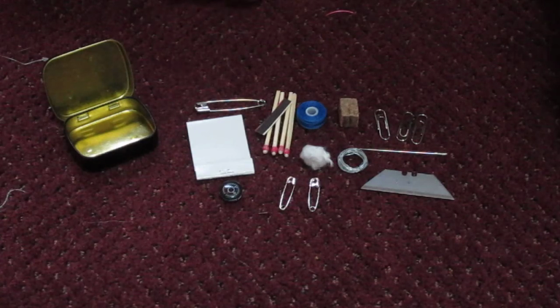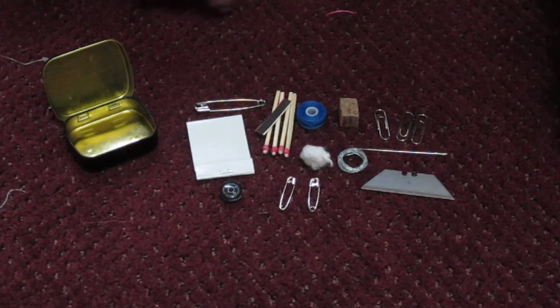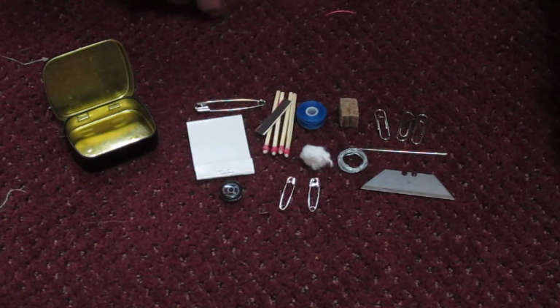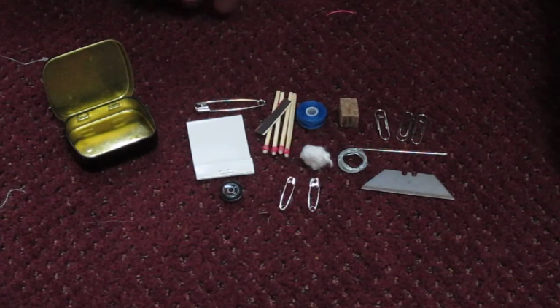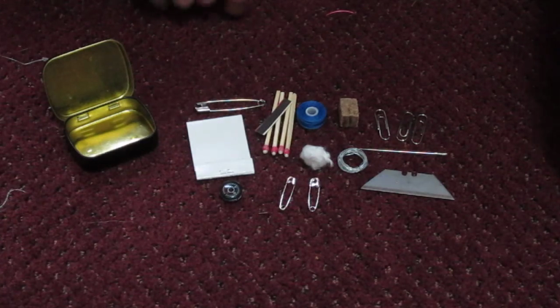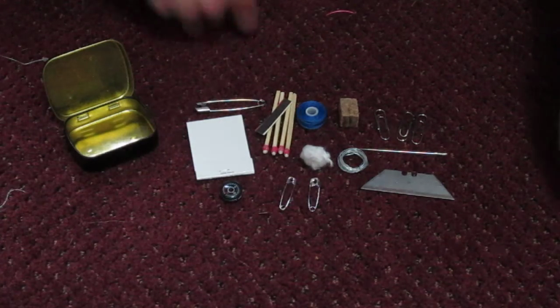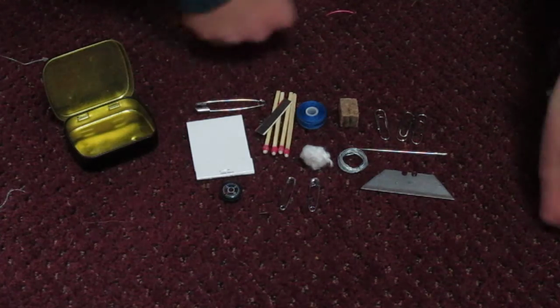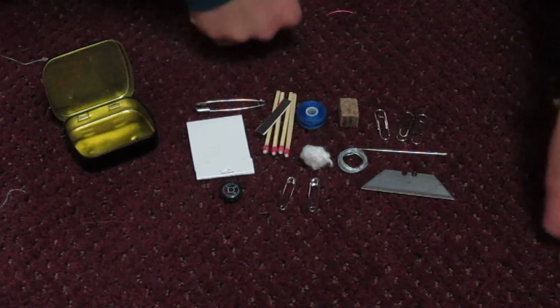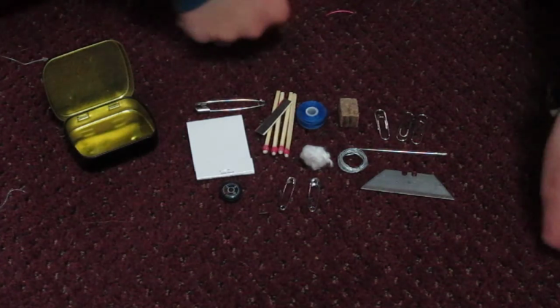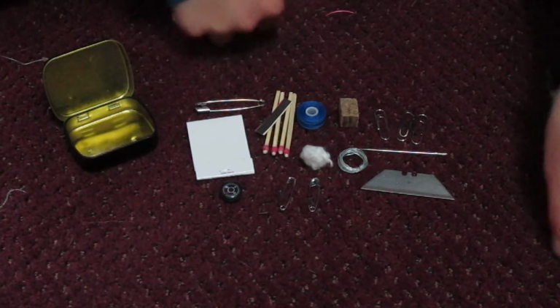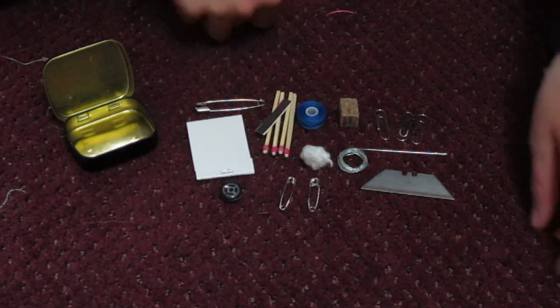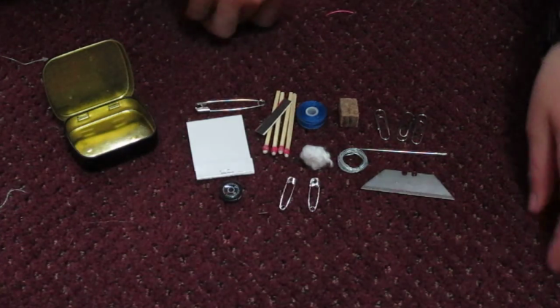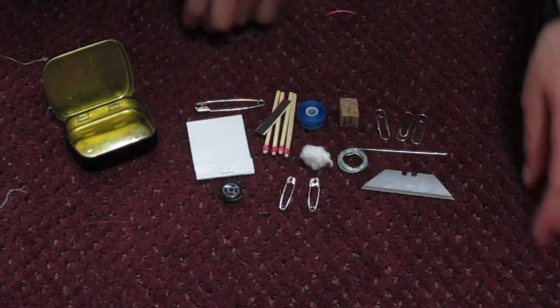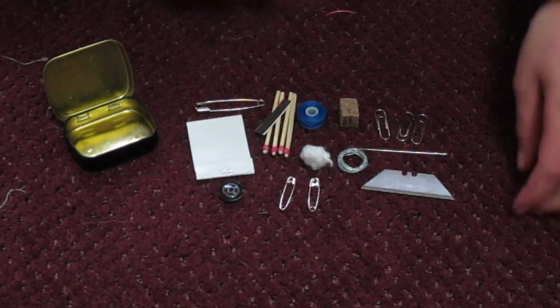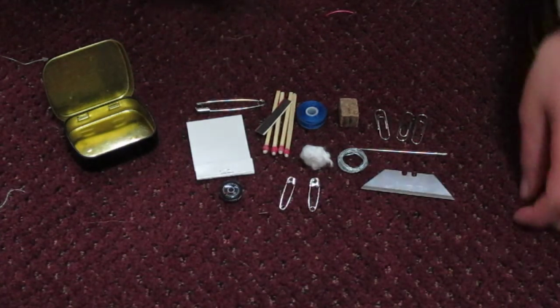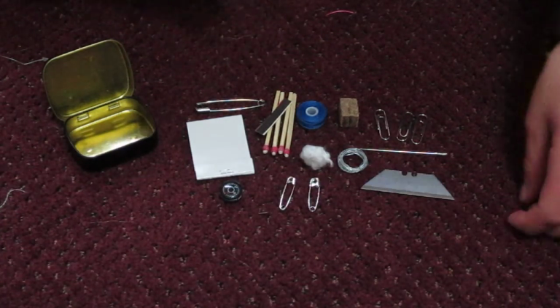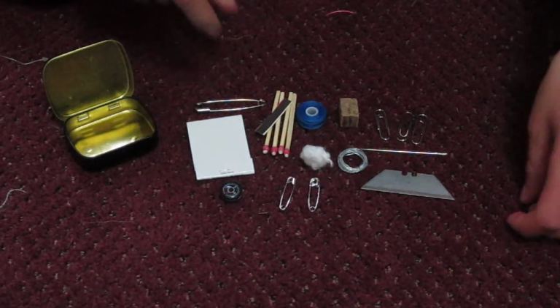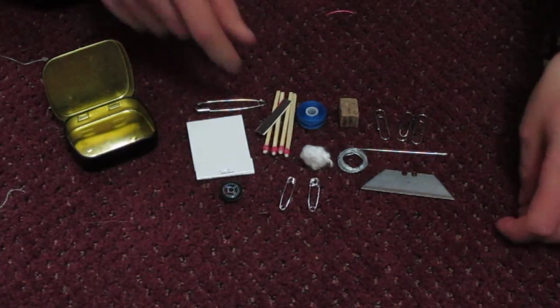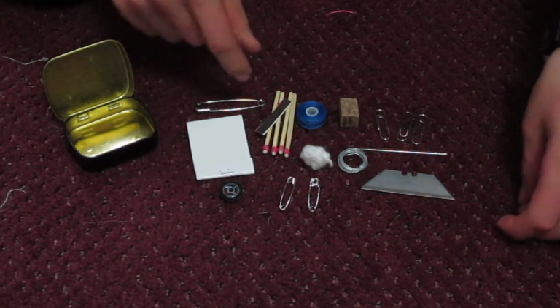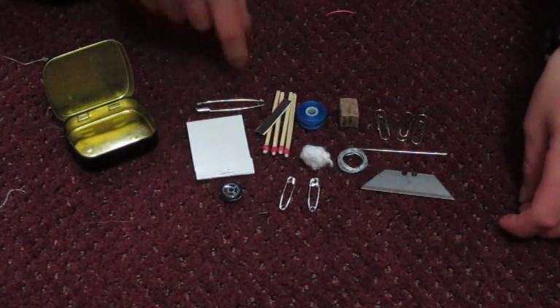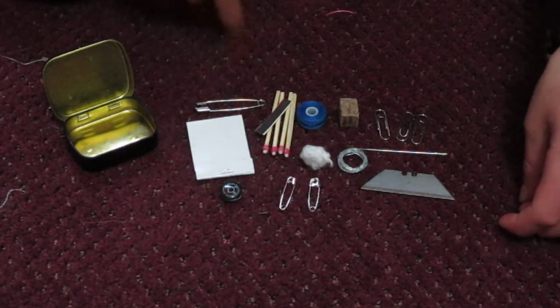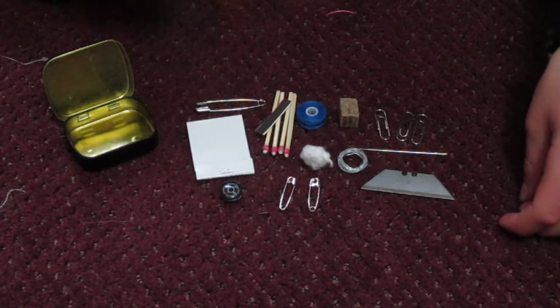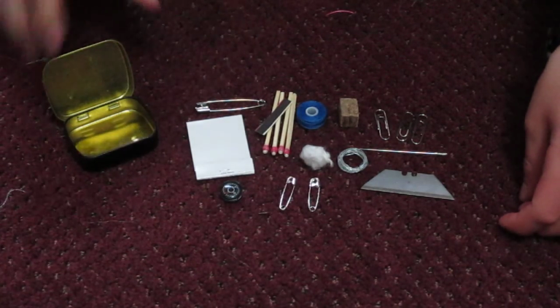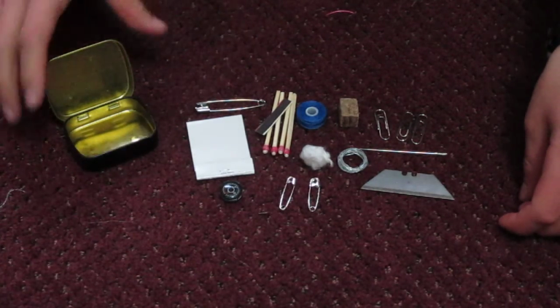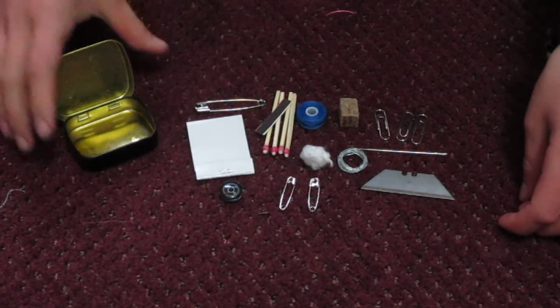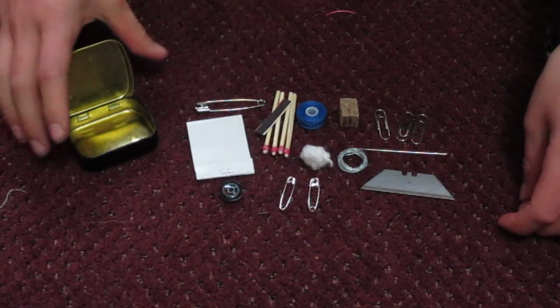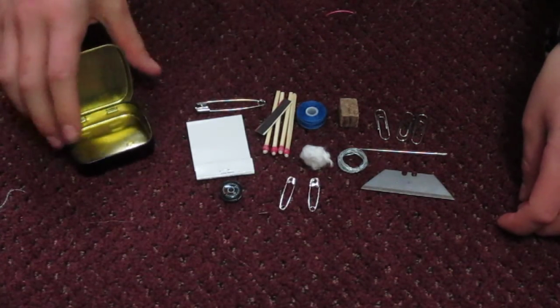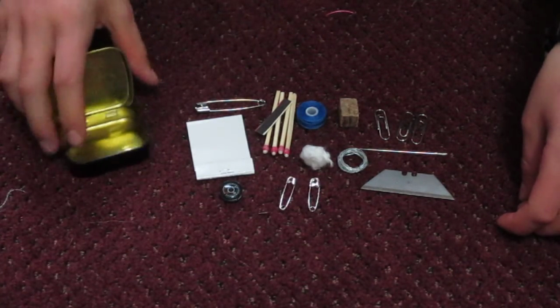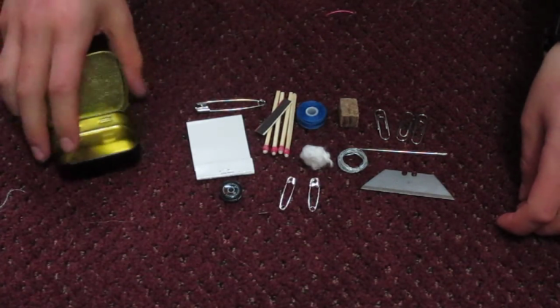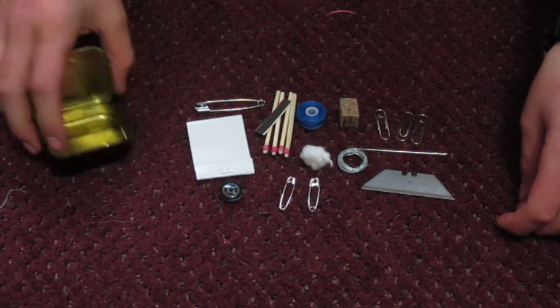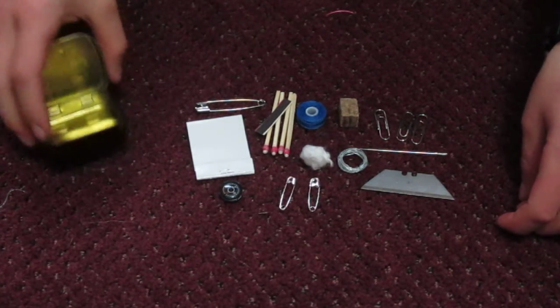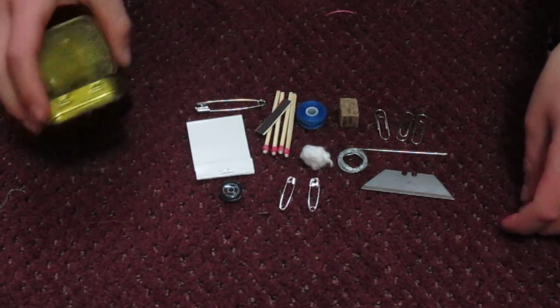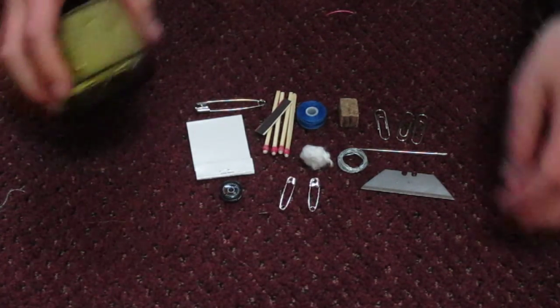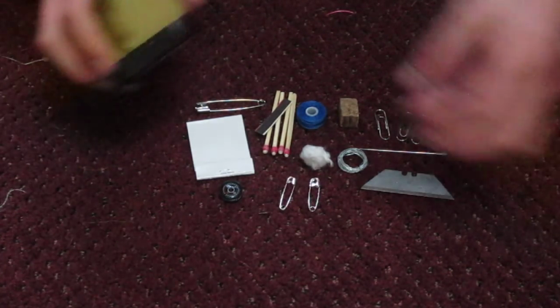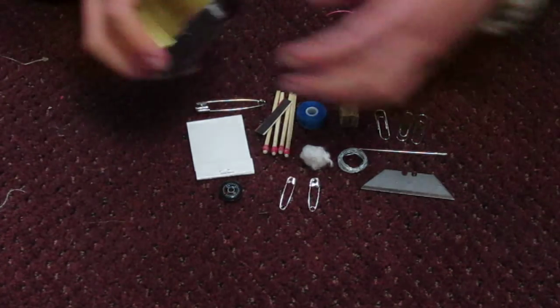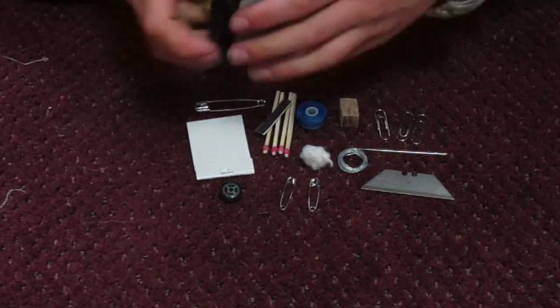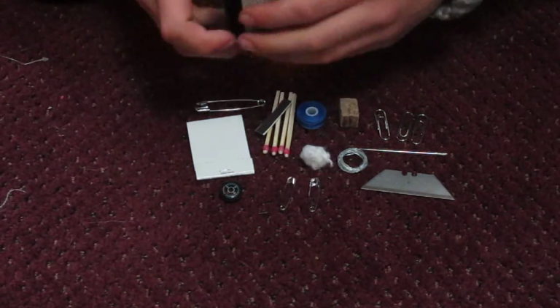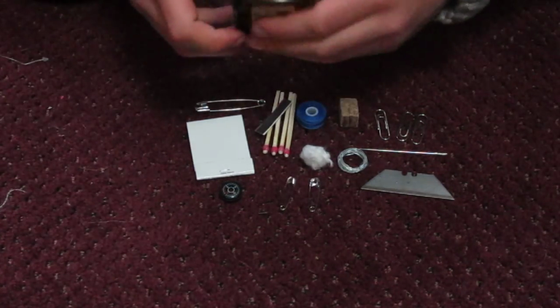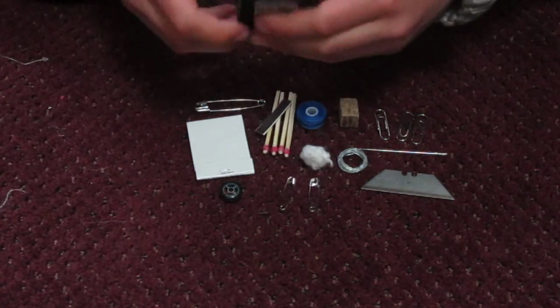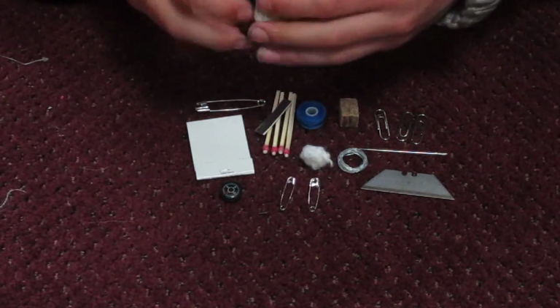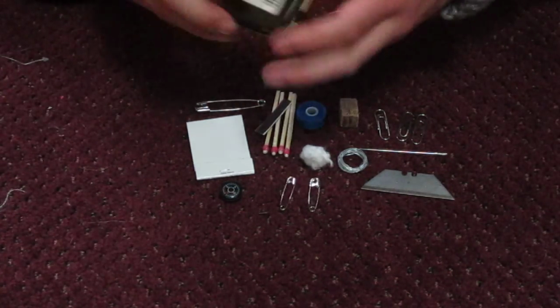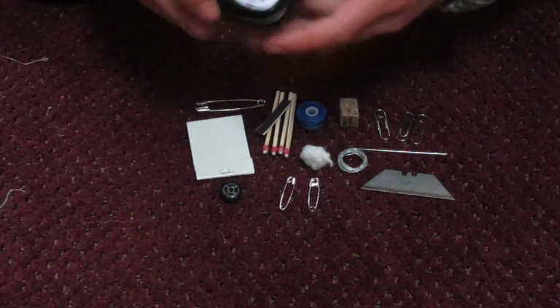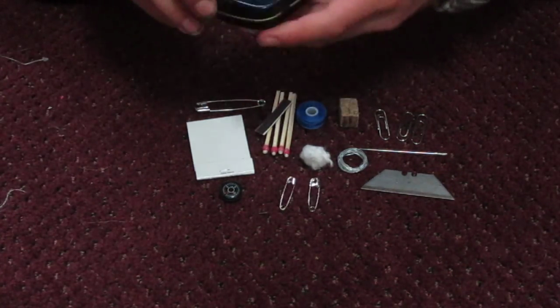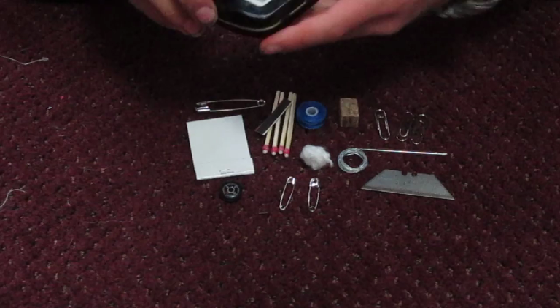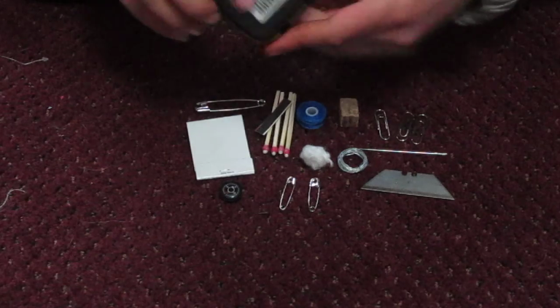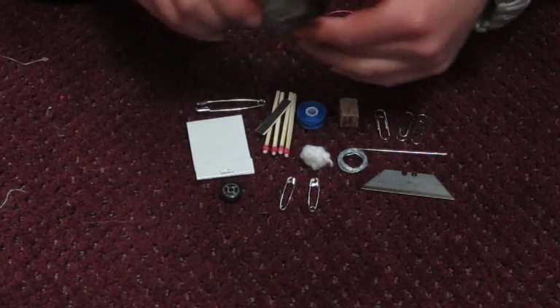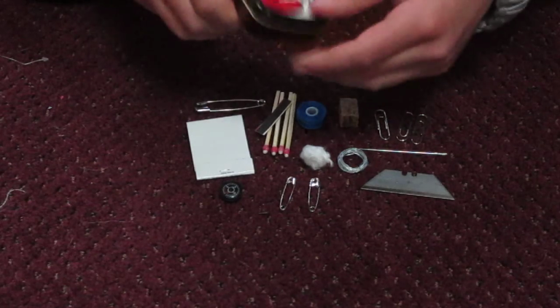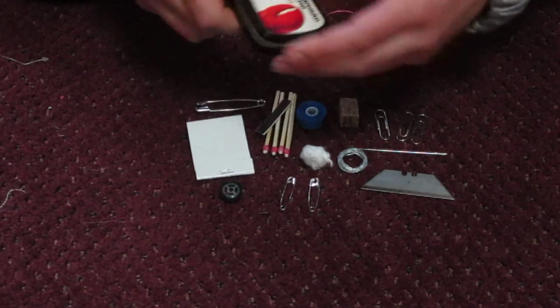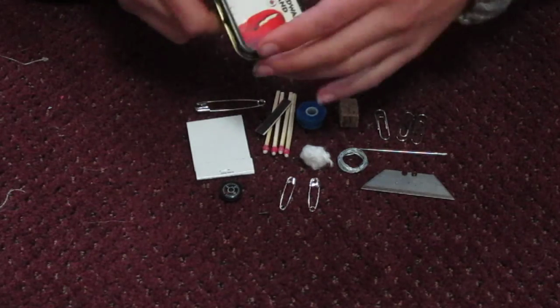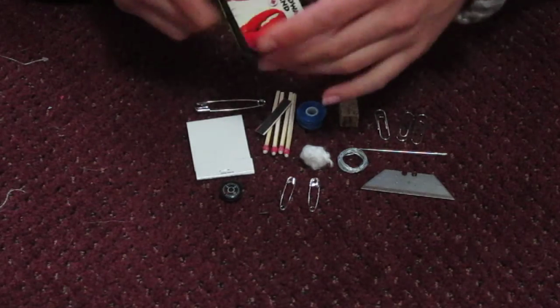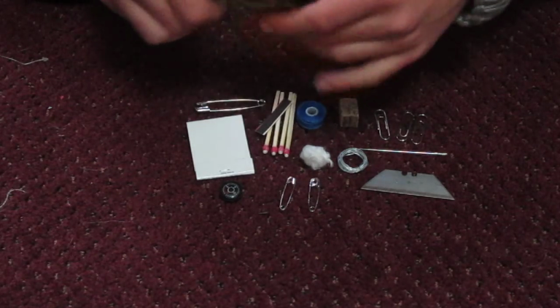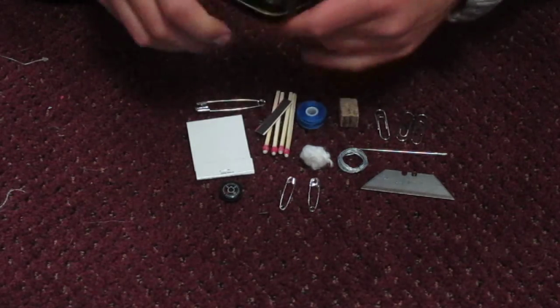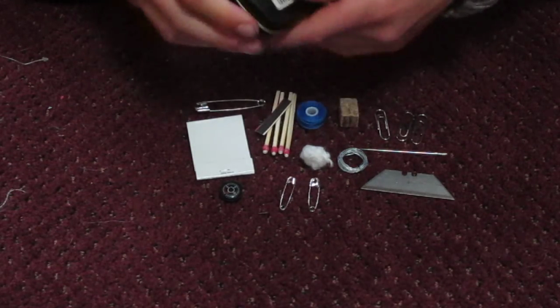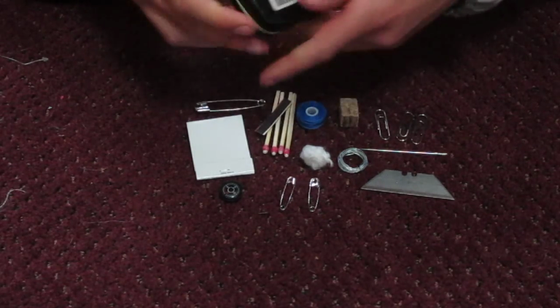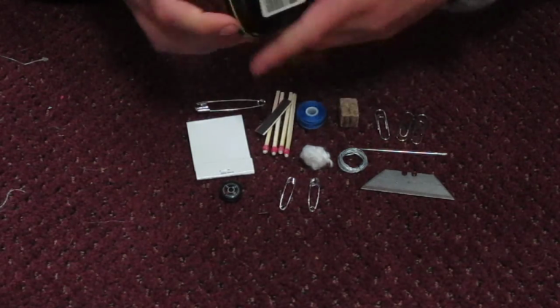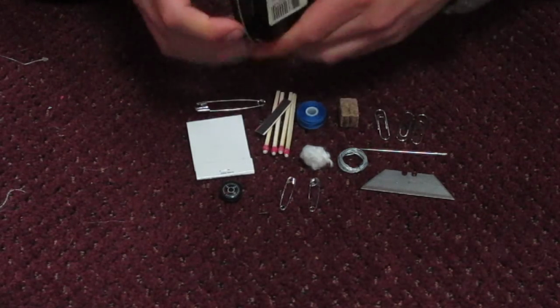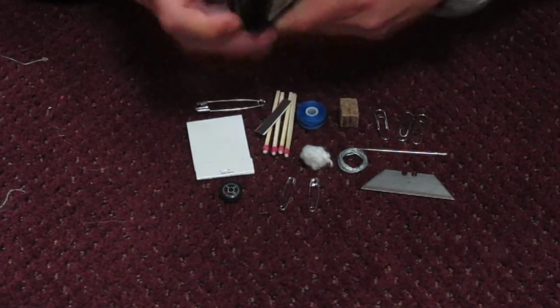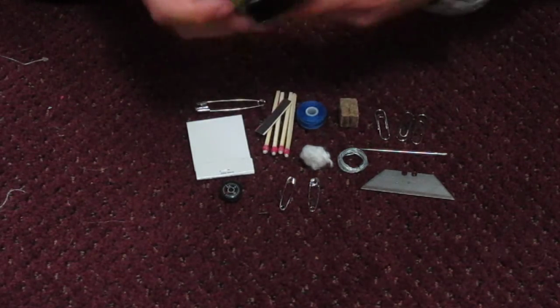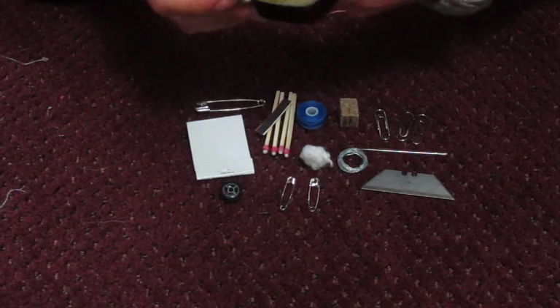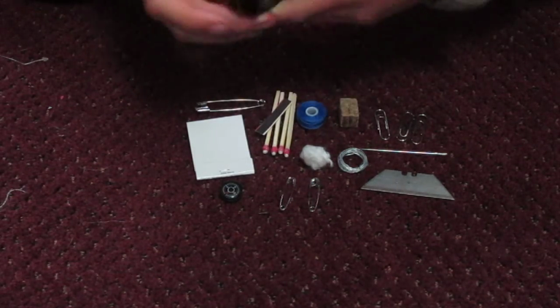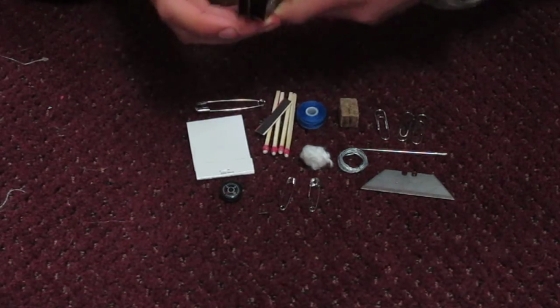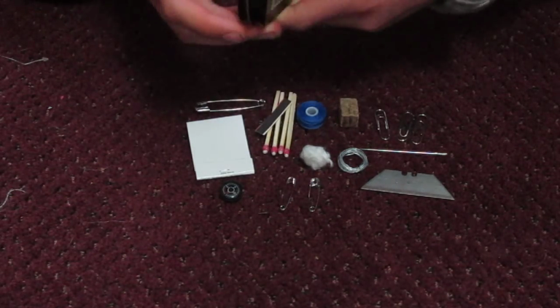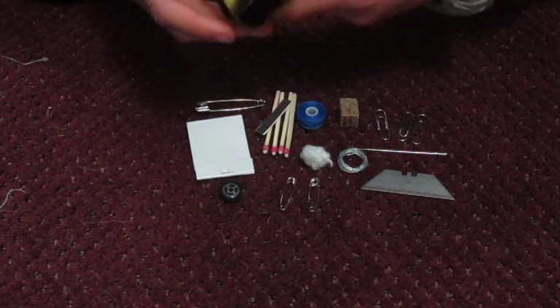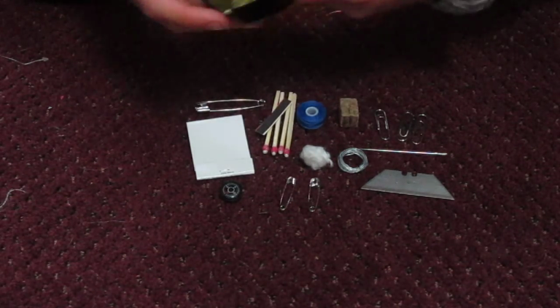Hi, this is Jeremy and today I'm going to be showing you how to make a small survival kit that can fit into just a small tin.